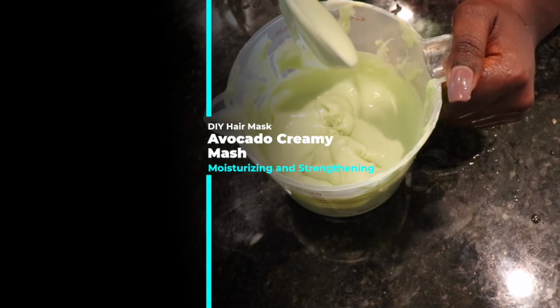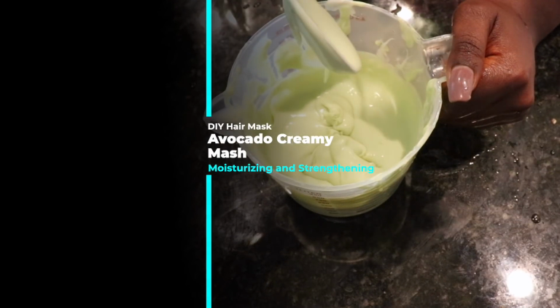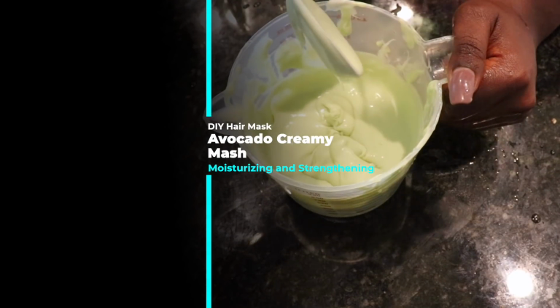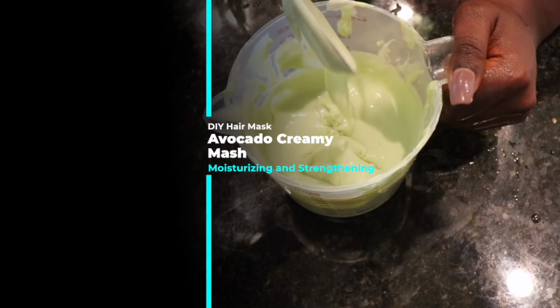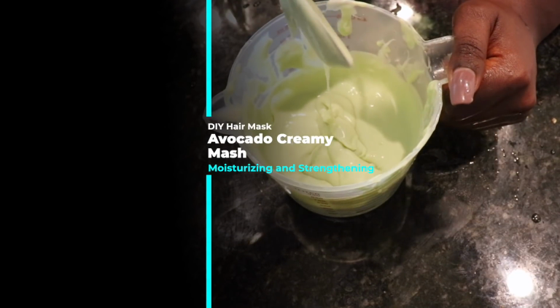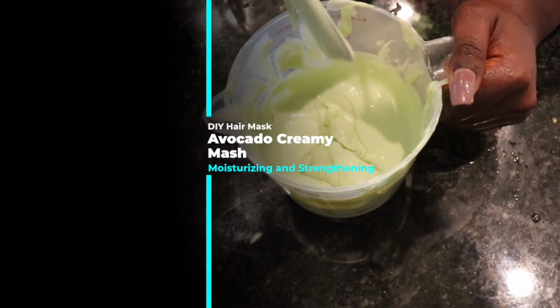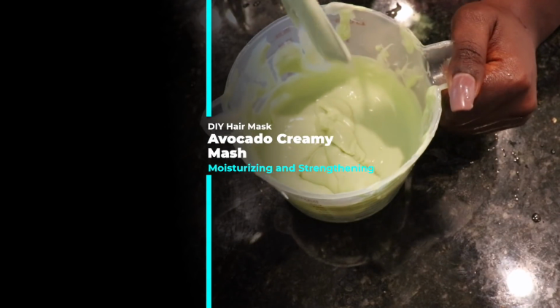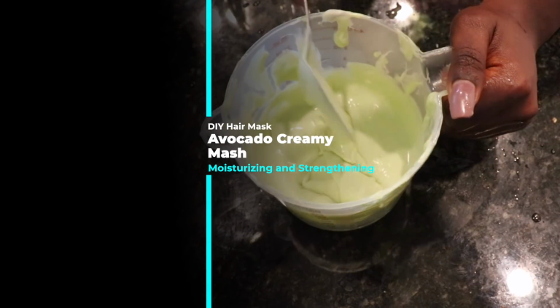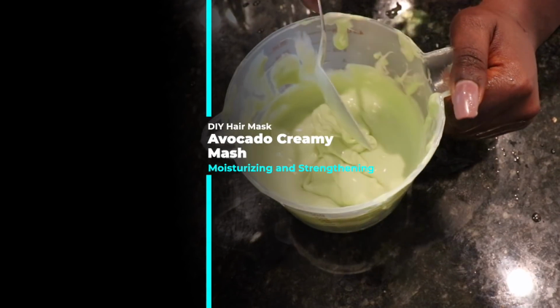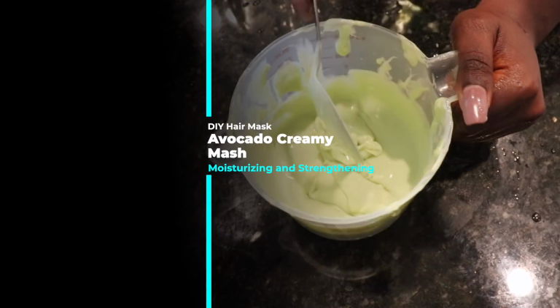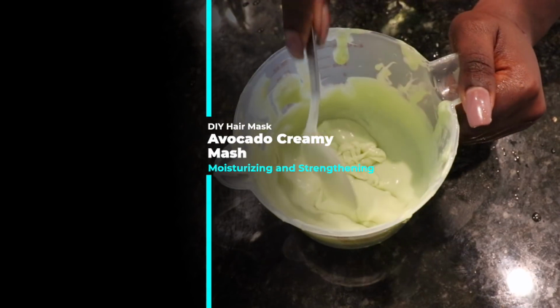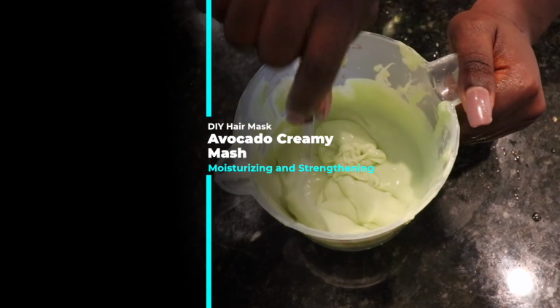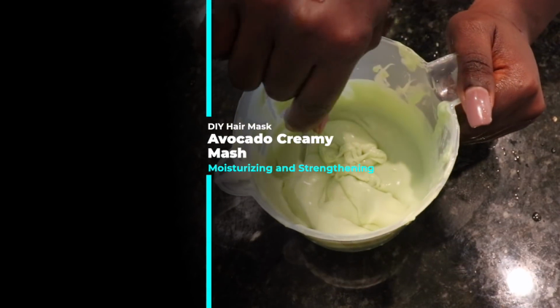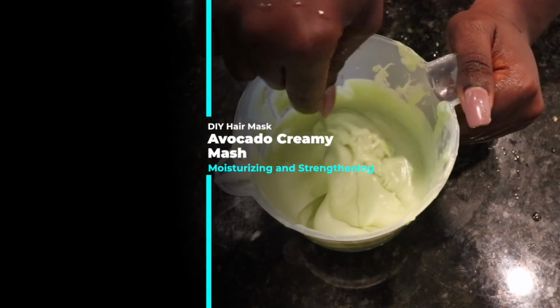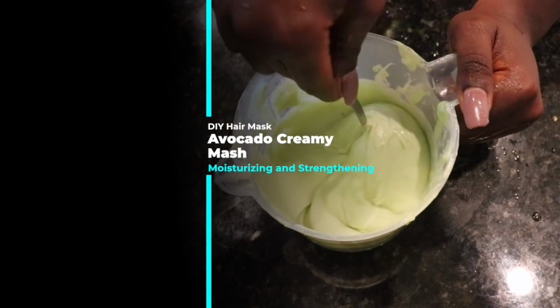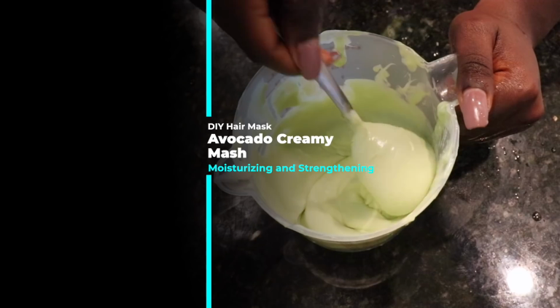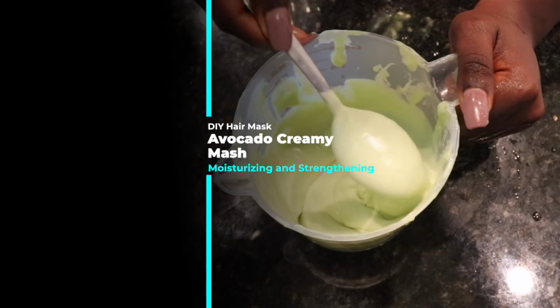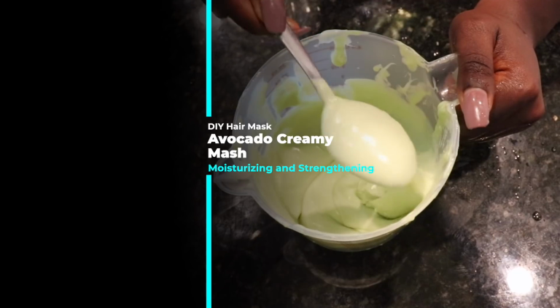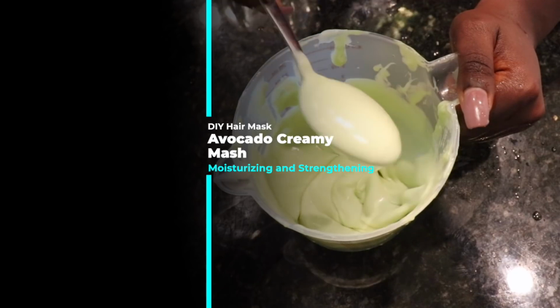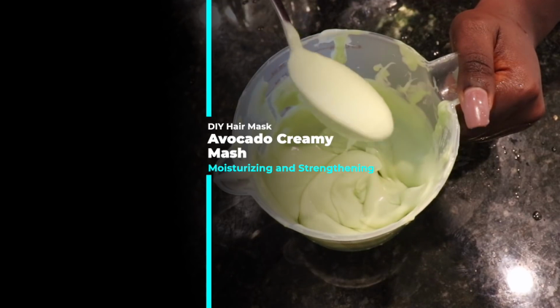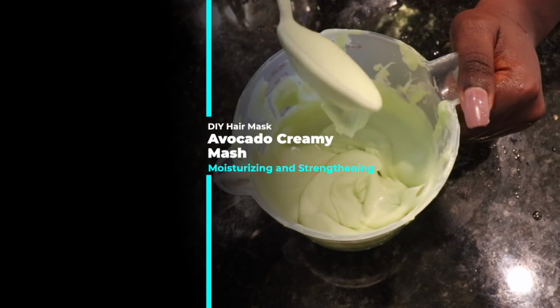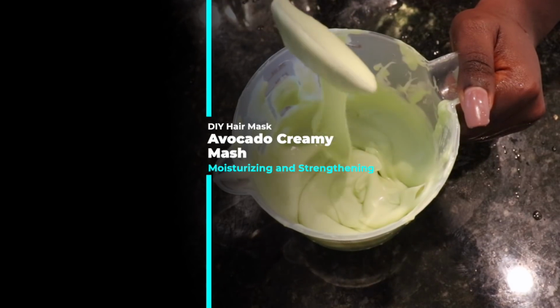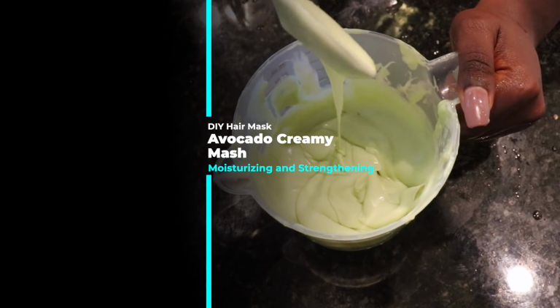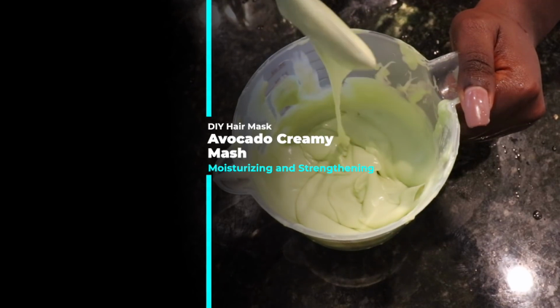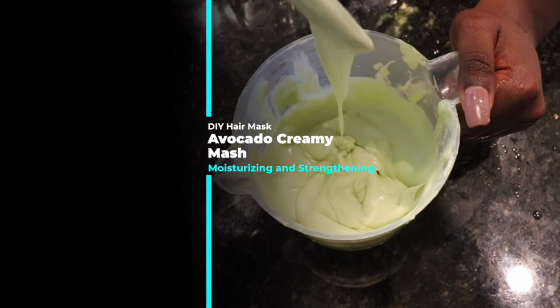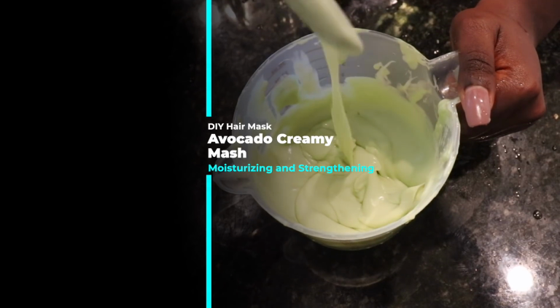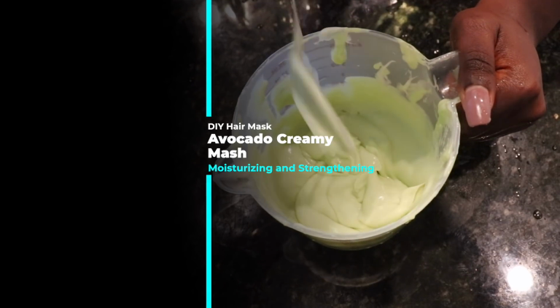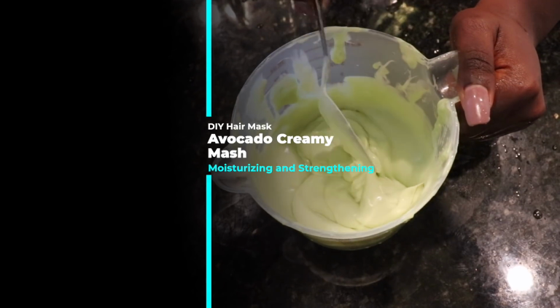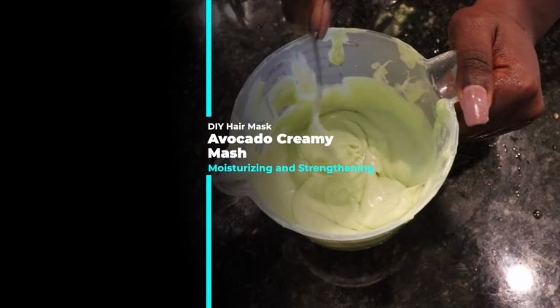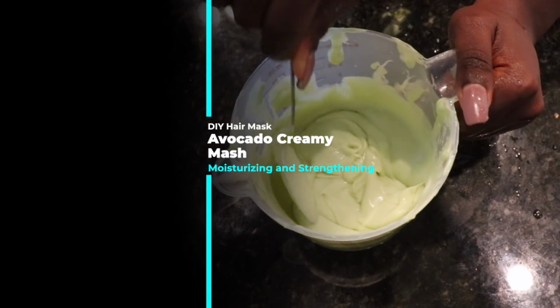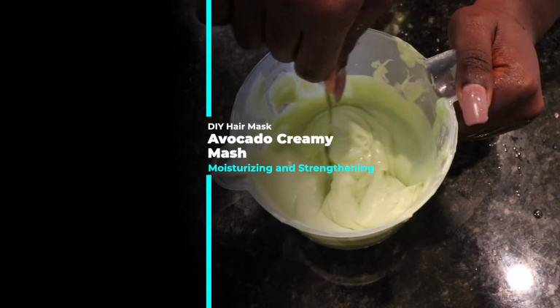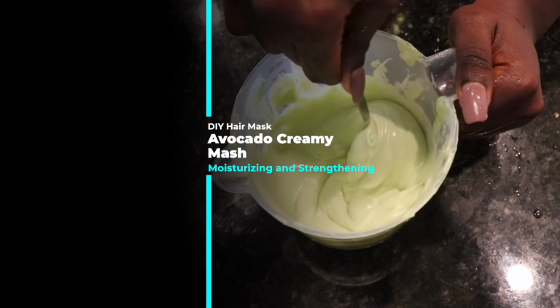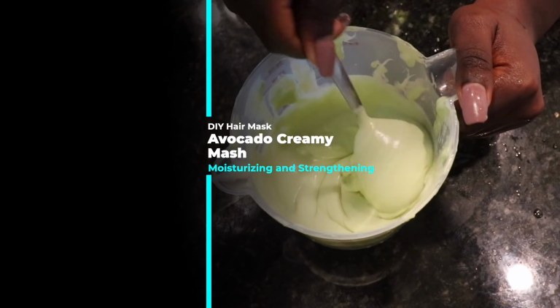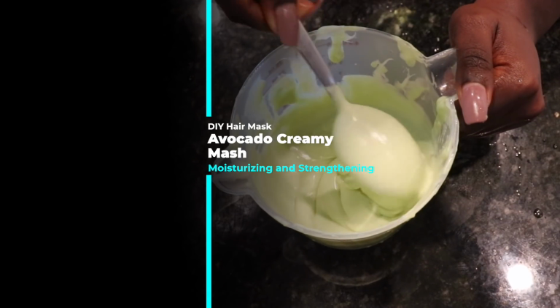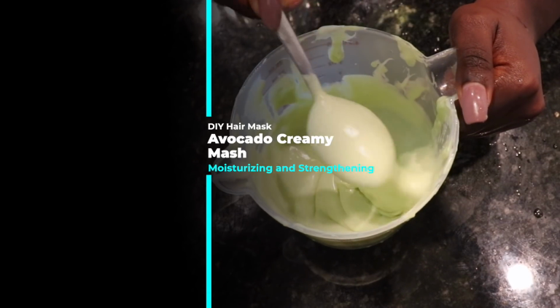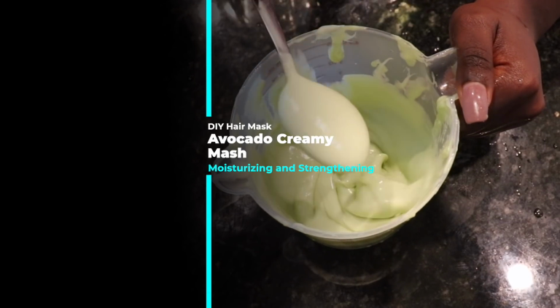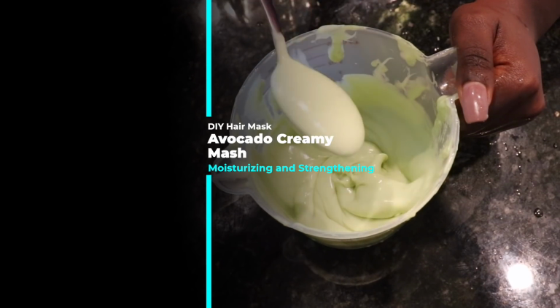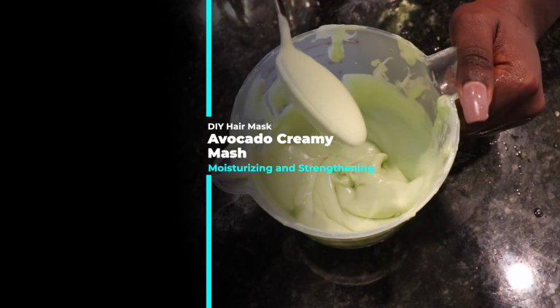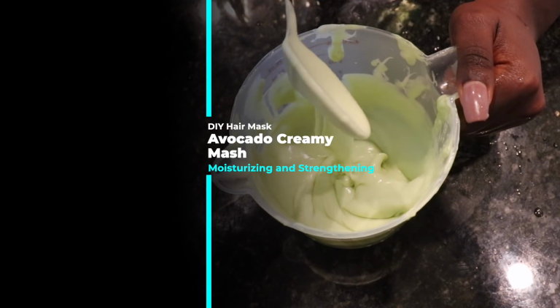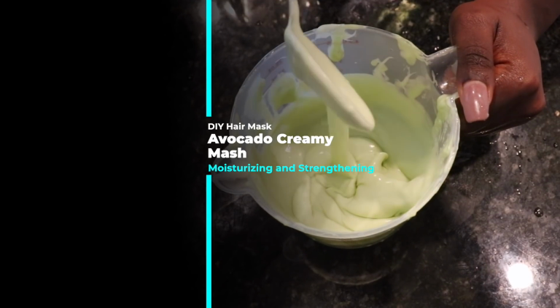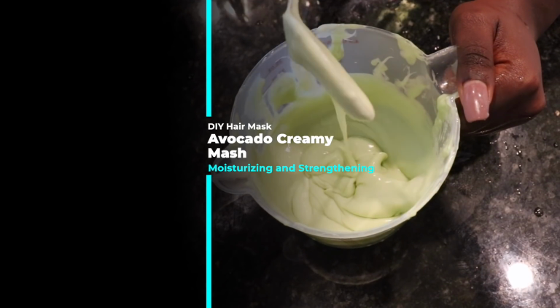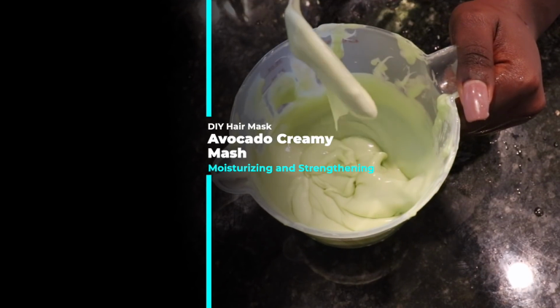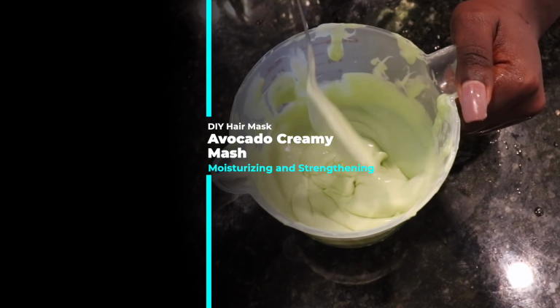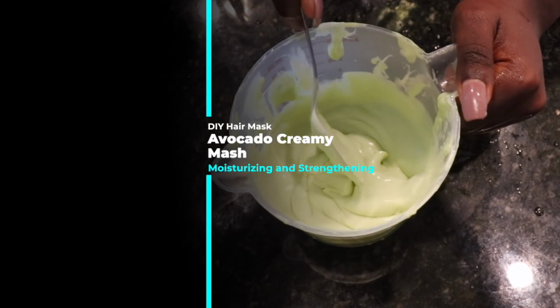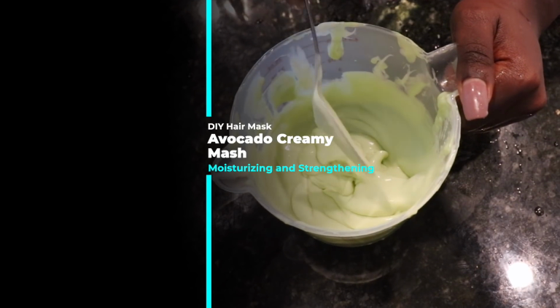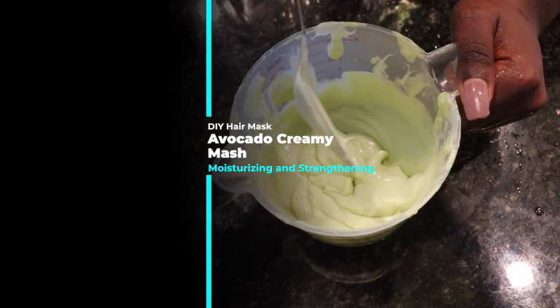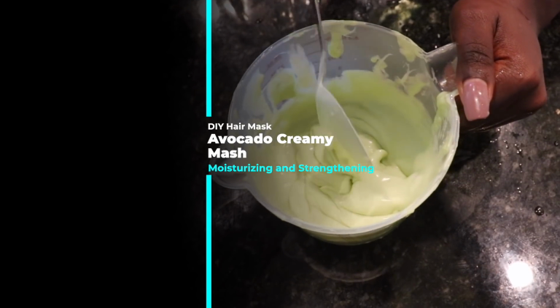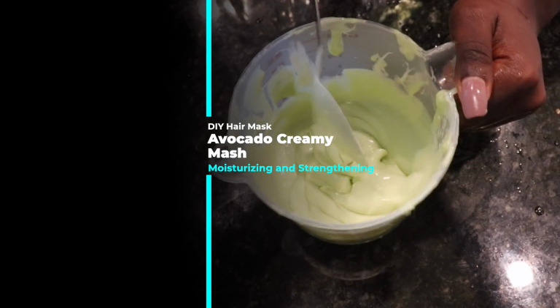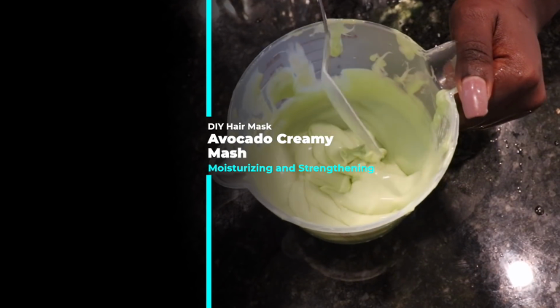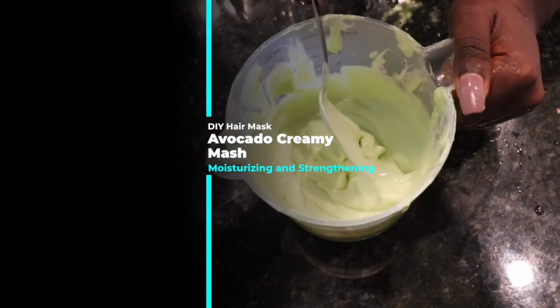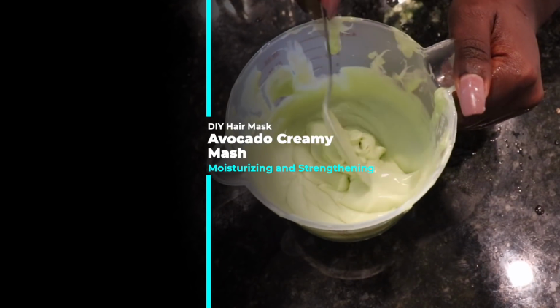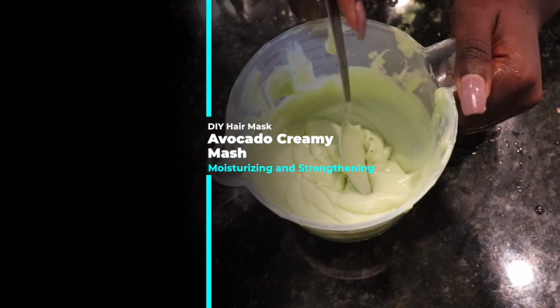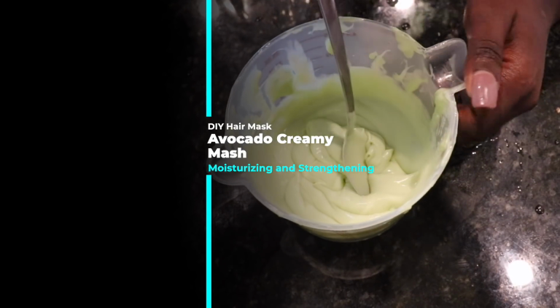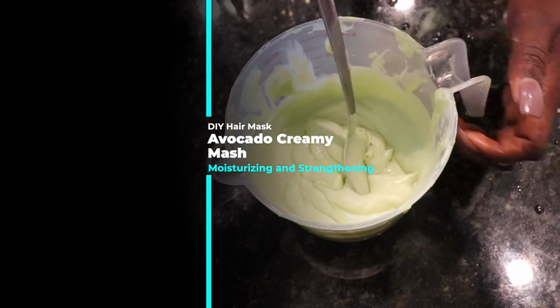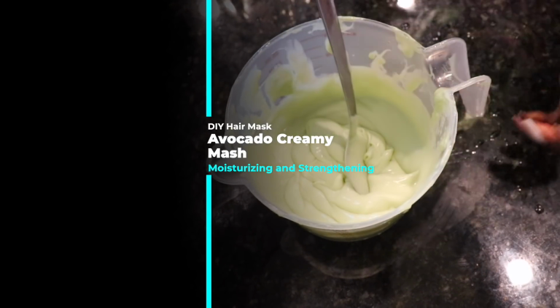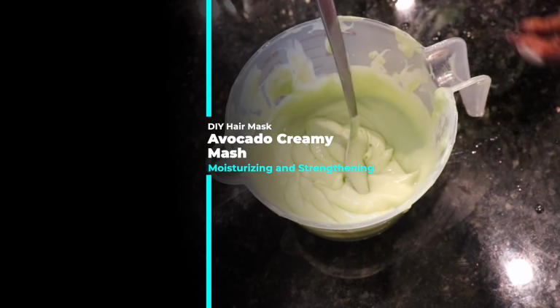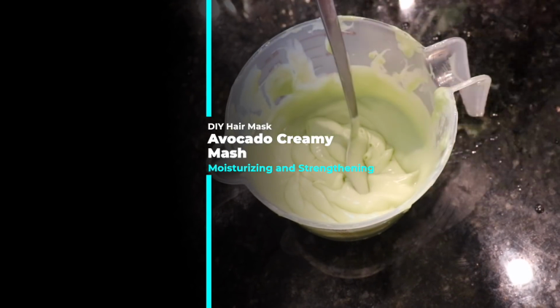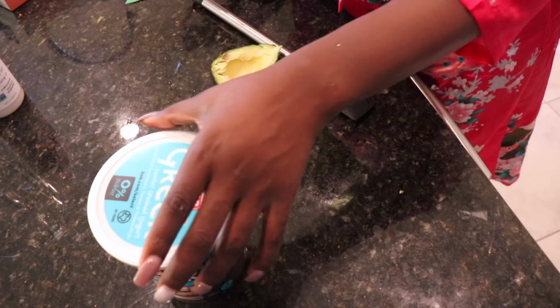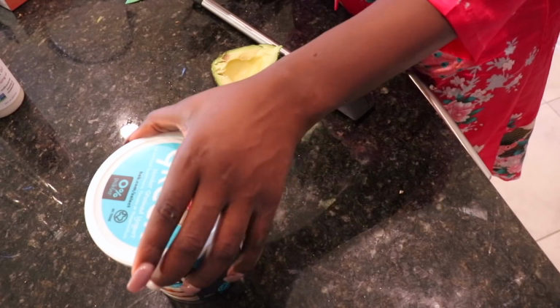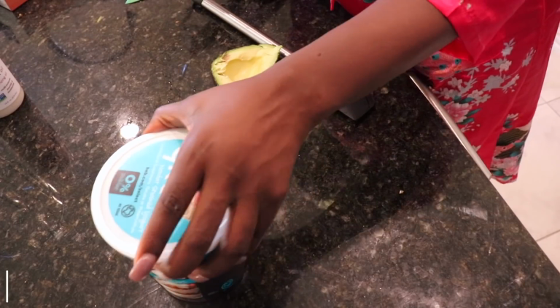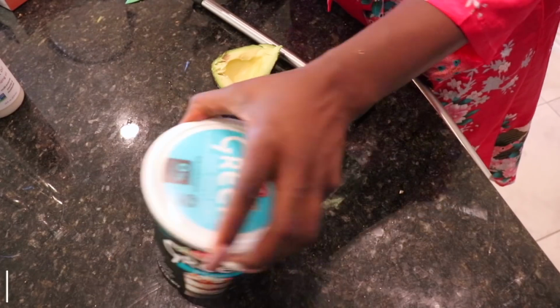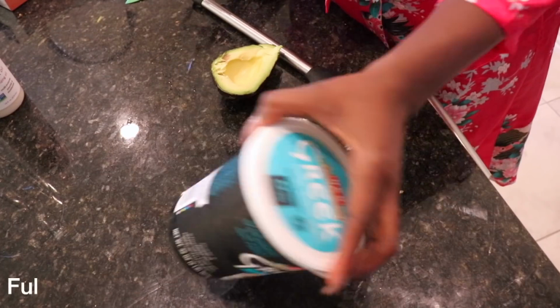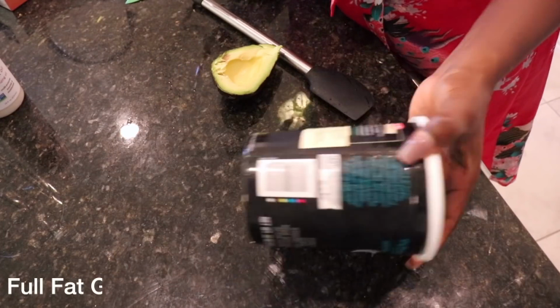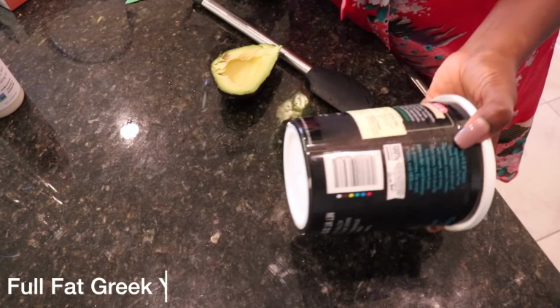Let's get right into this DIY hair mask — the Avocado Creamy Smash — because it smashed my 4C hair into greatness, okay, I'm just saying.